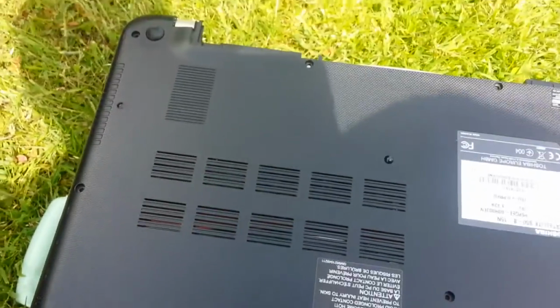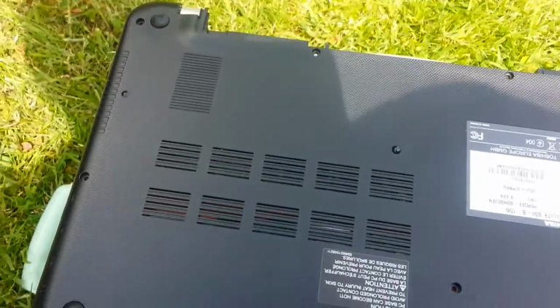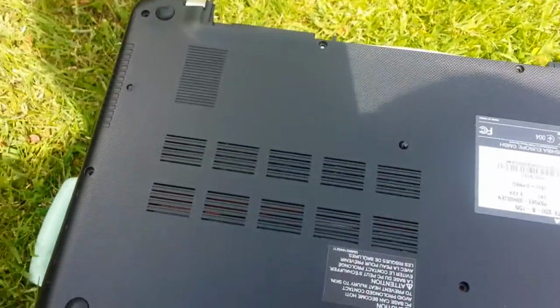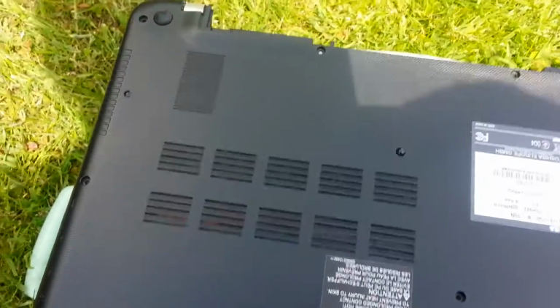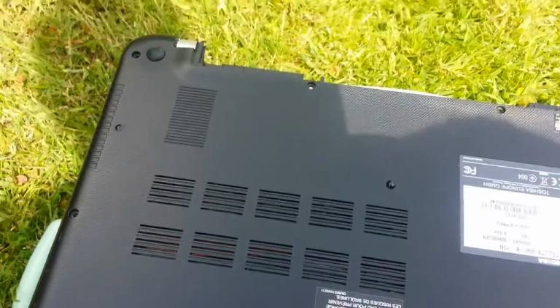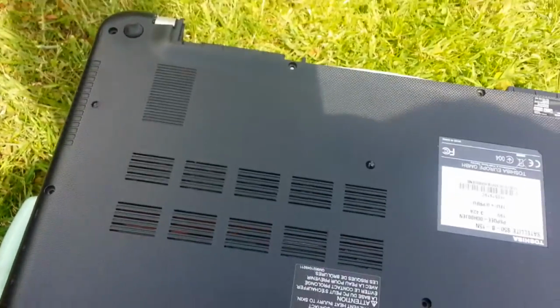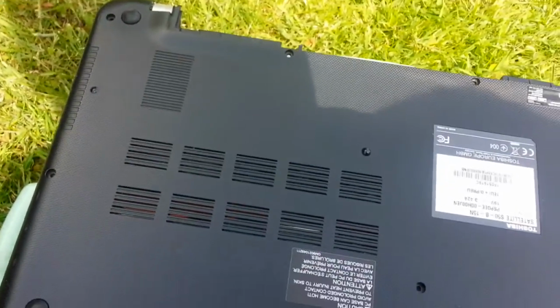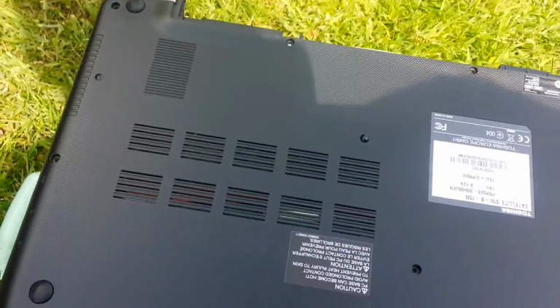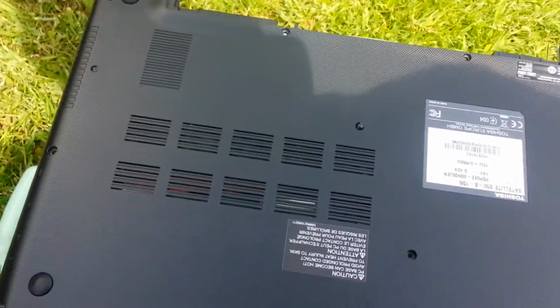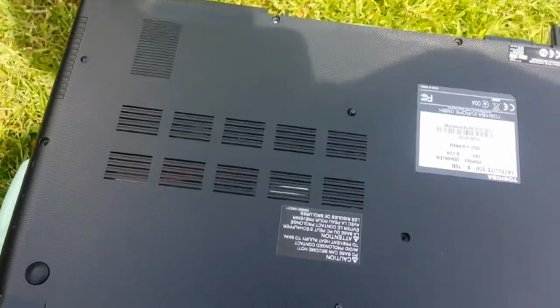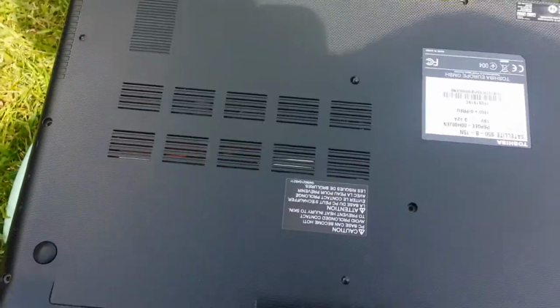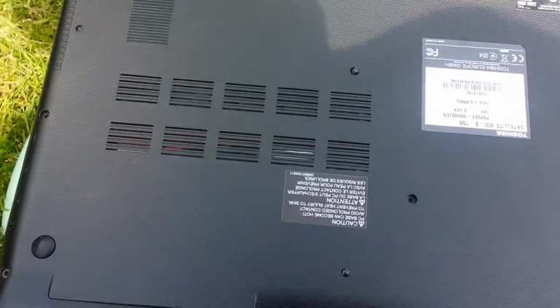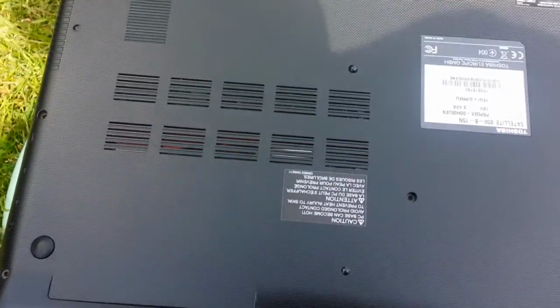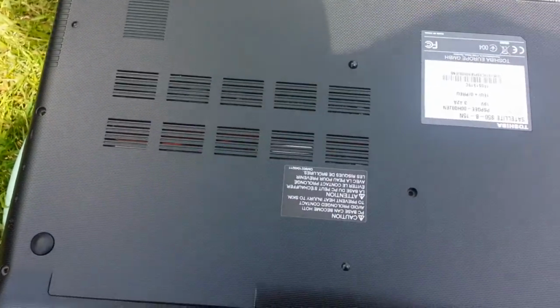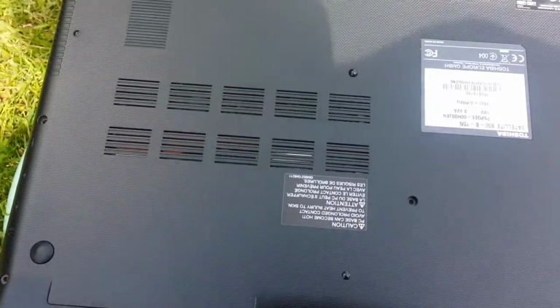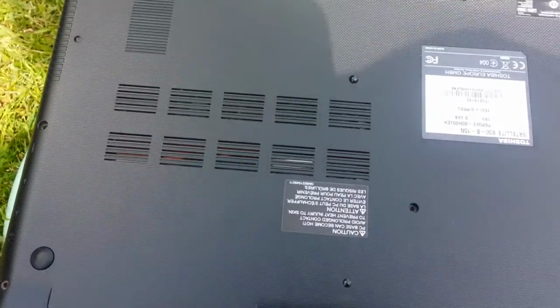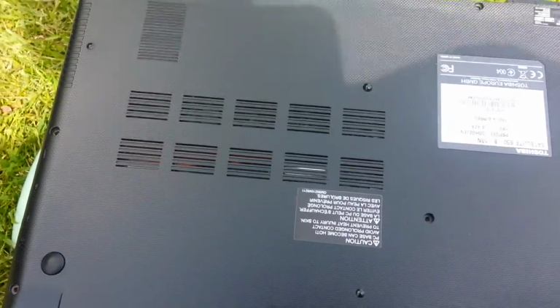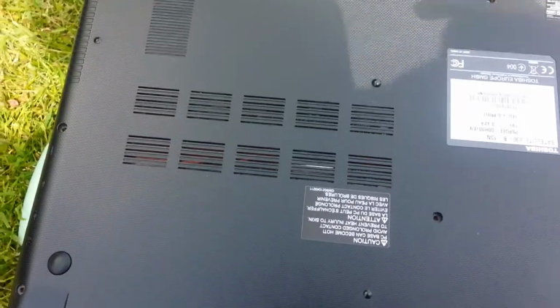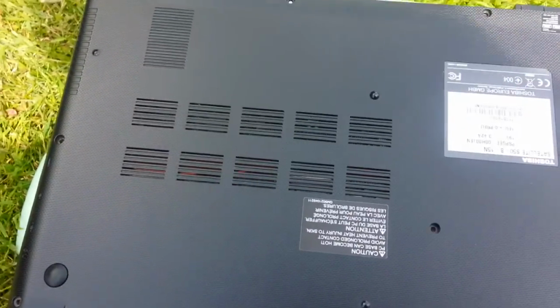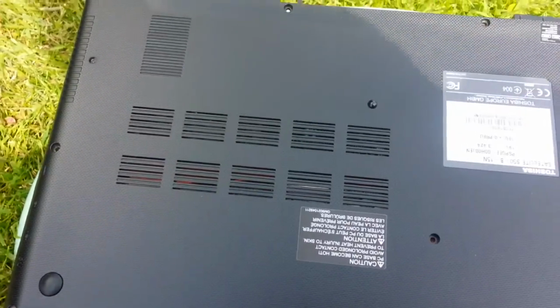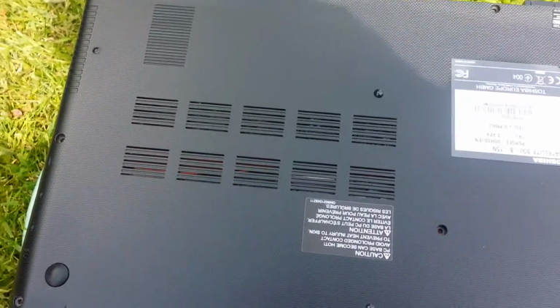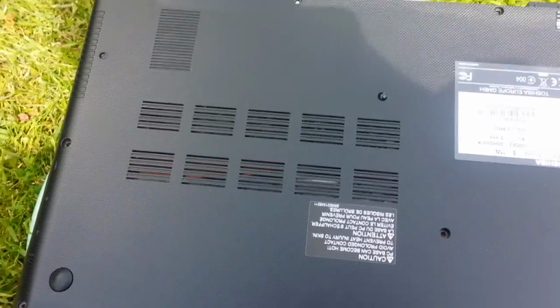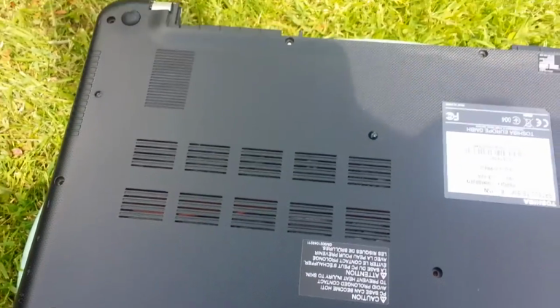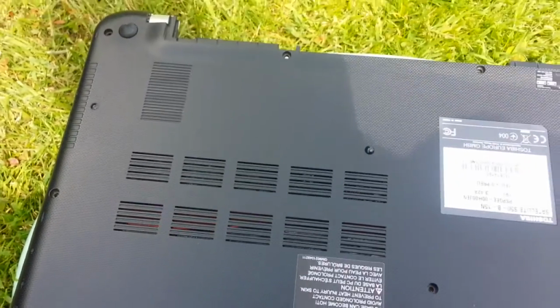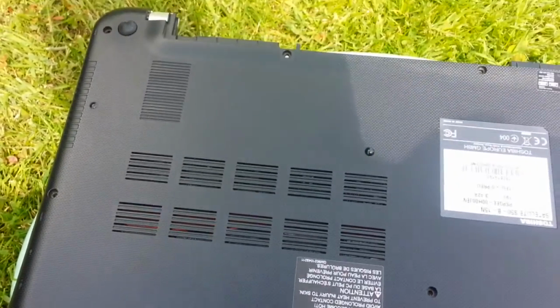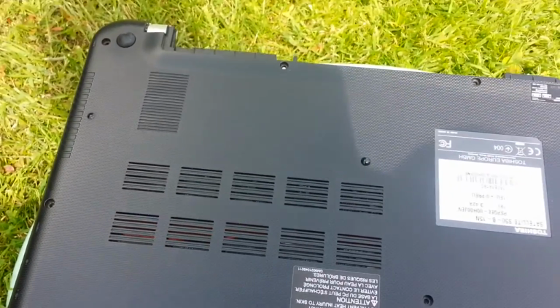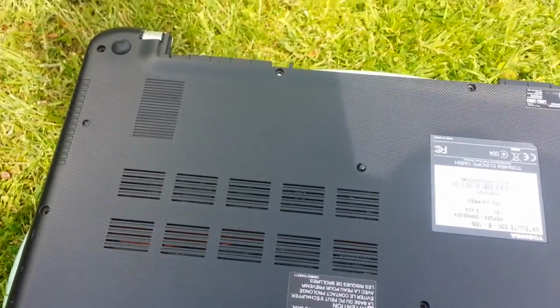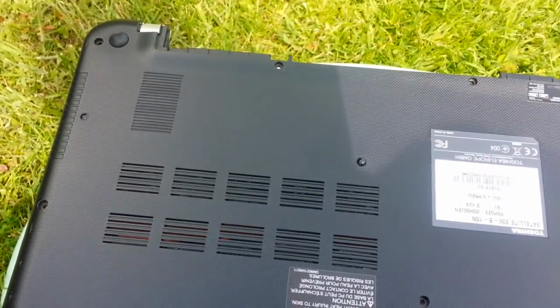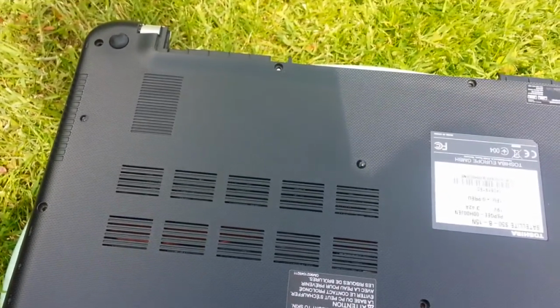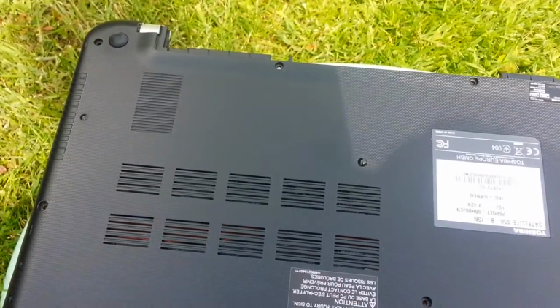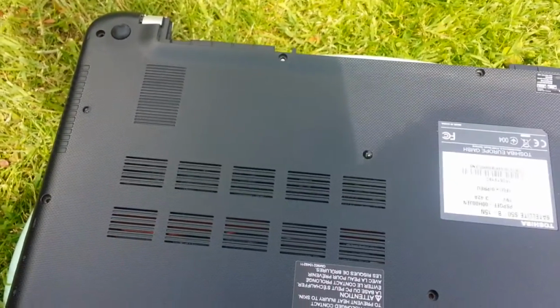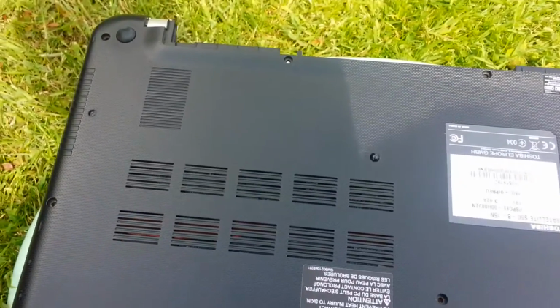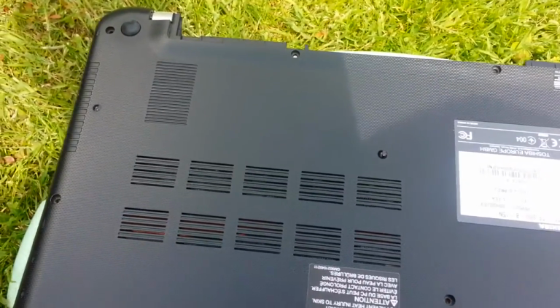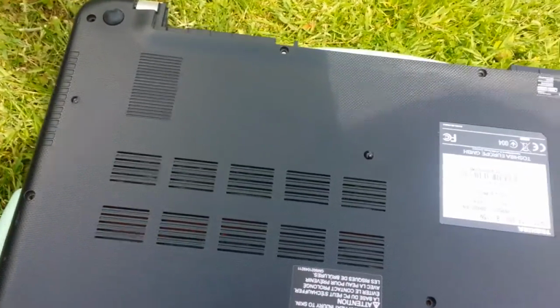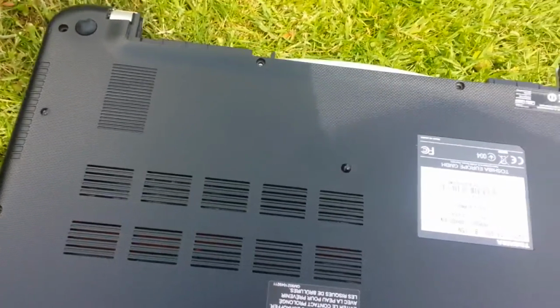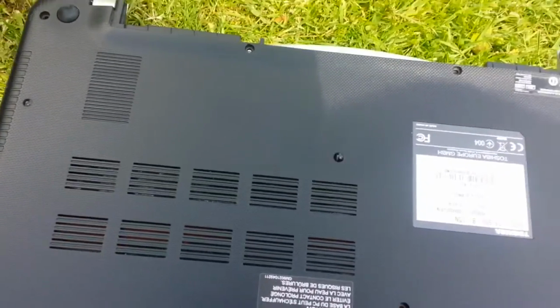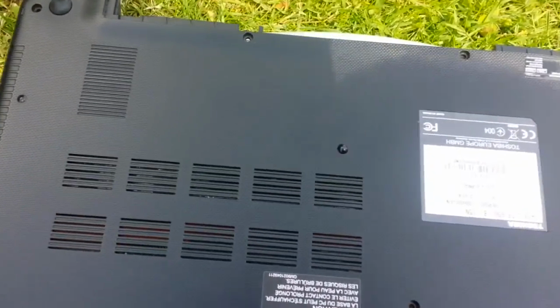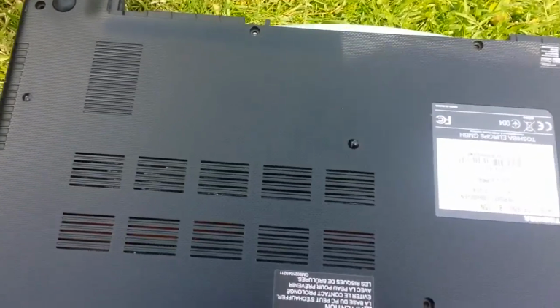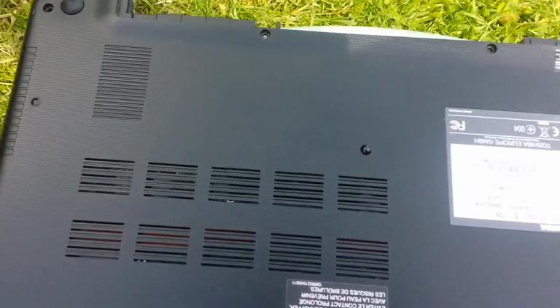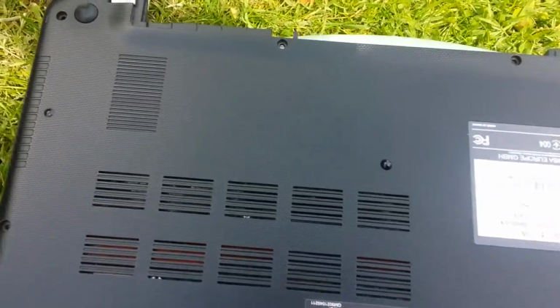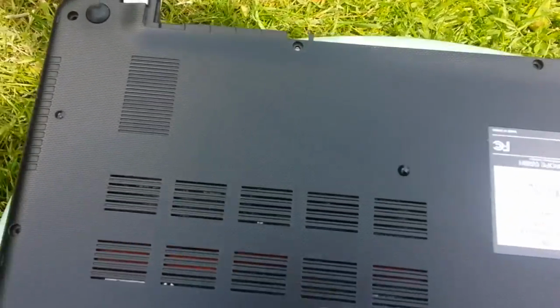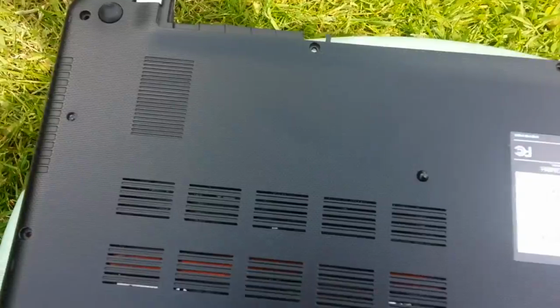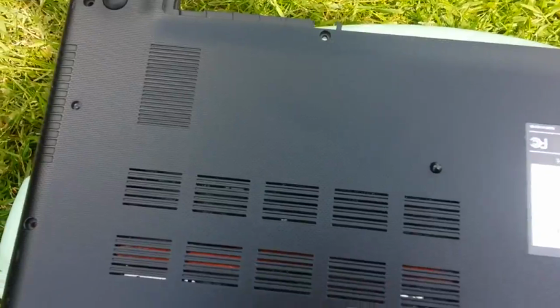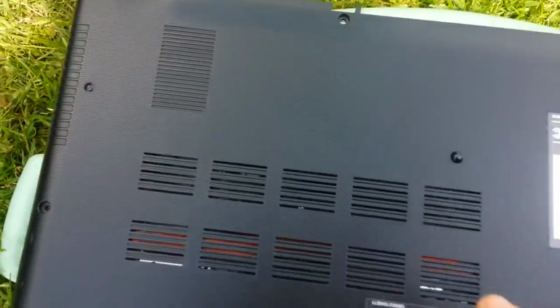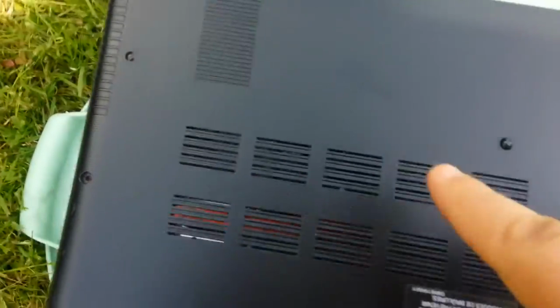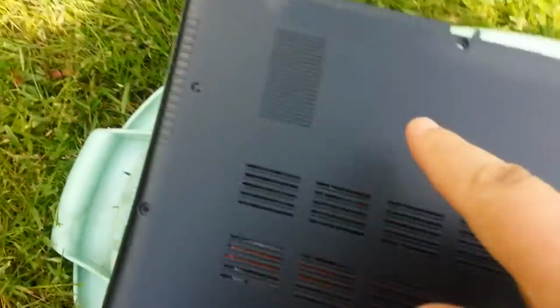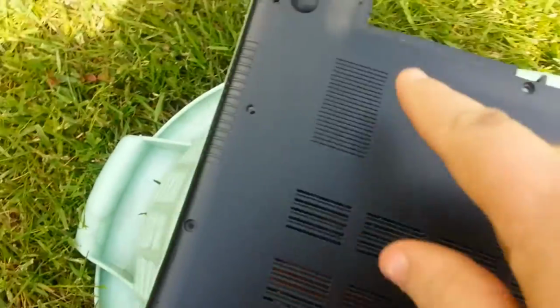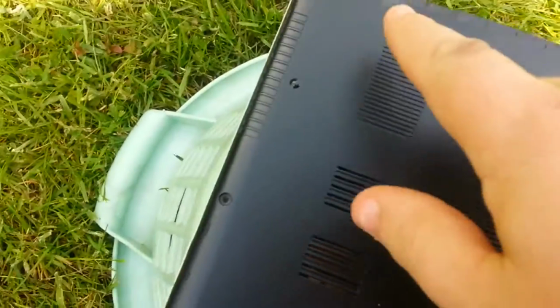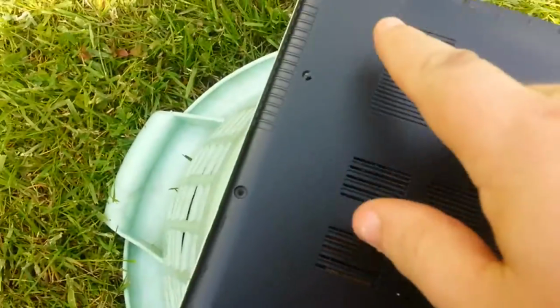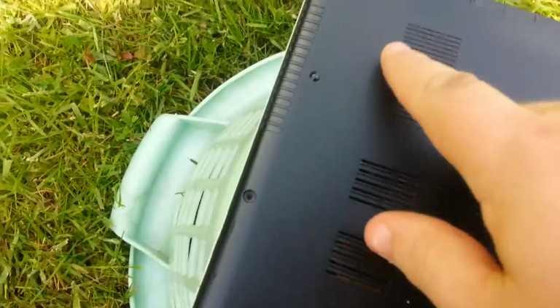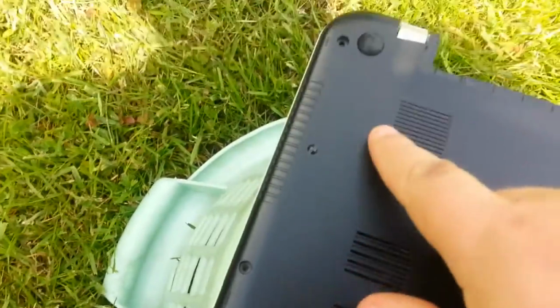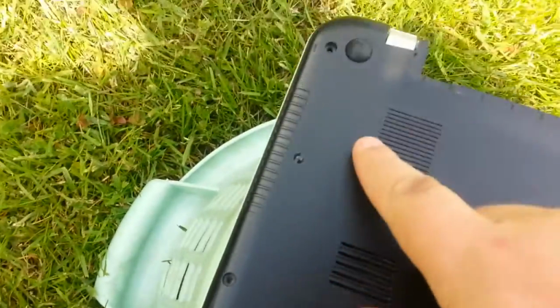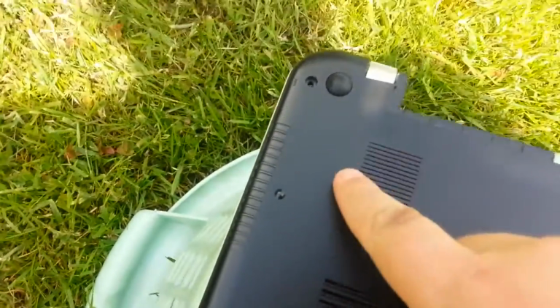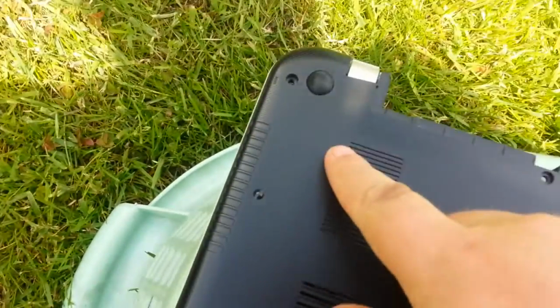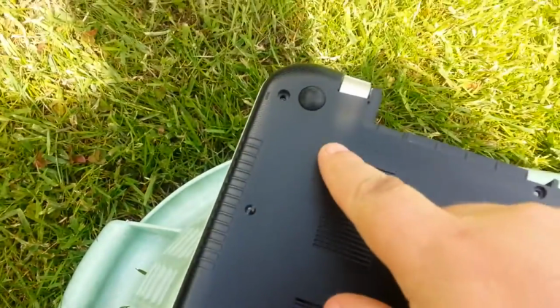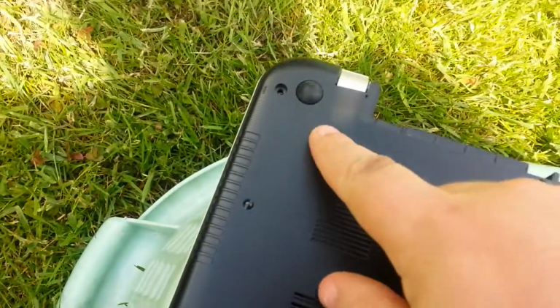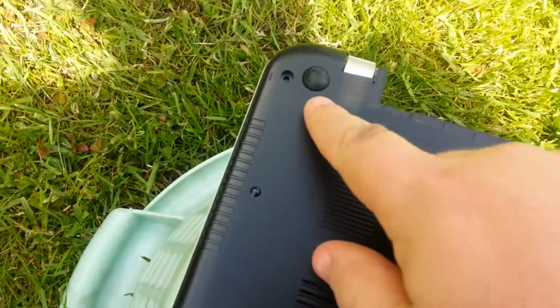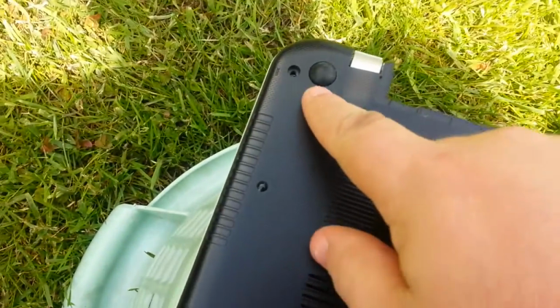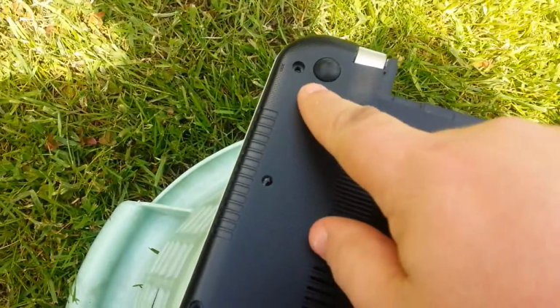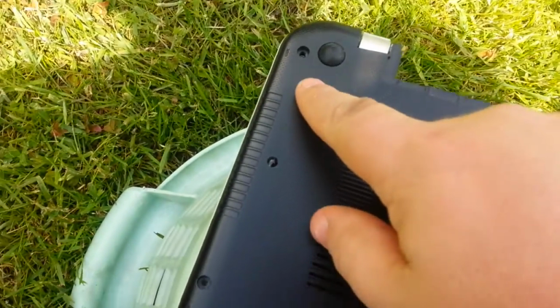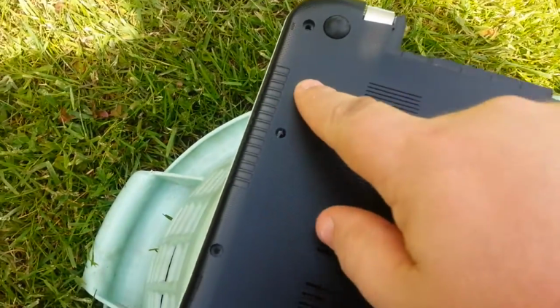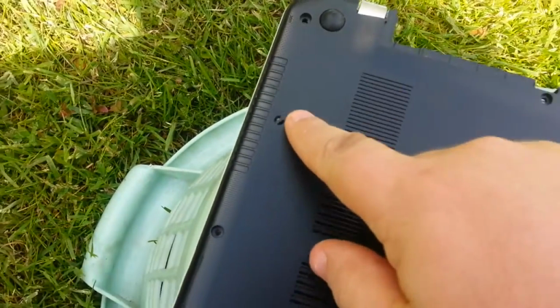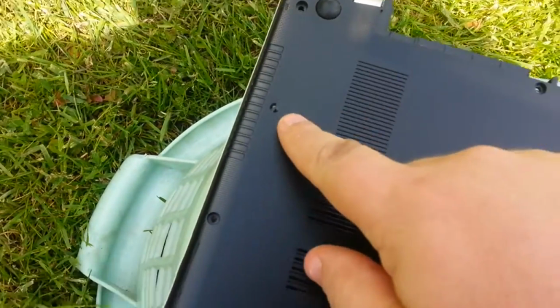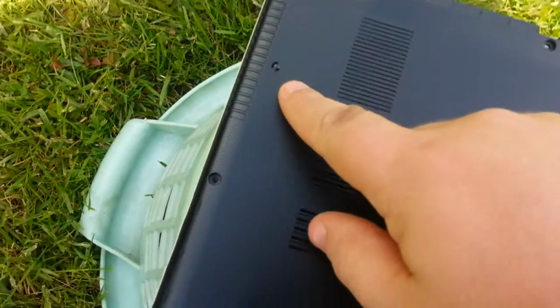Upgrading this Toshiba laptop is probably one of the easiest I've had to do. First thing is, on the bottom, remove all the screws.